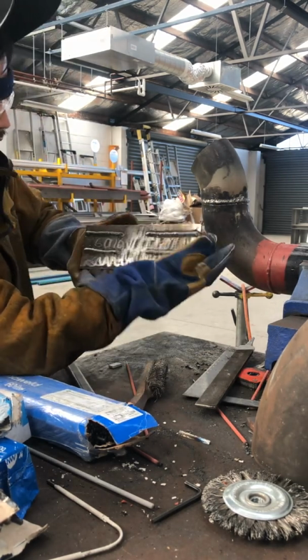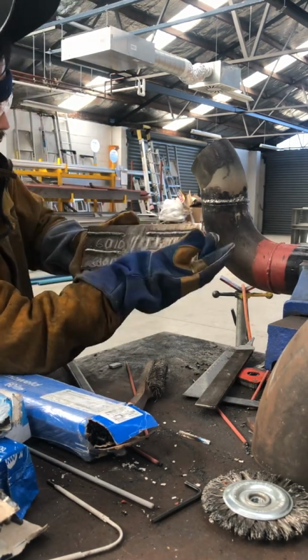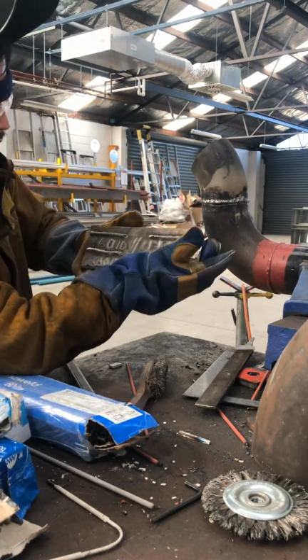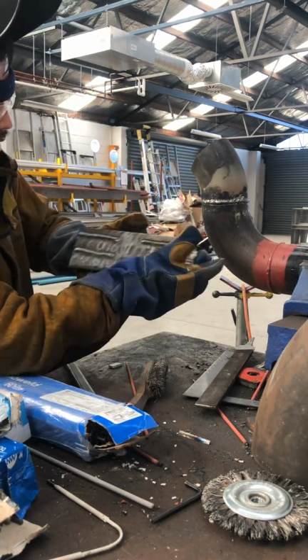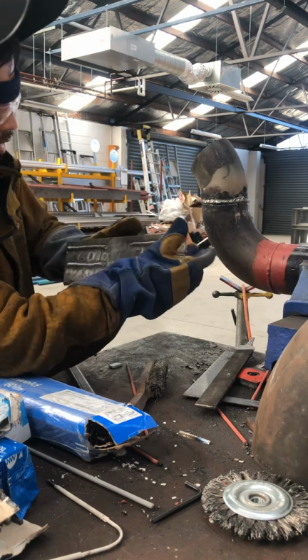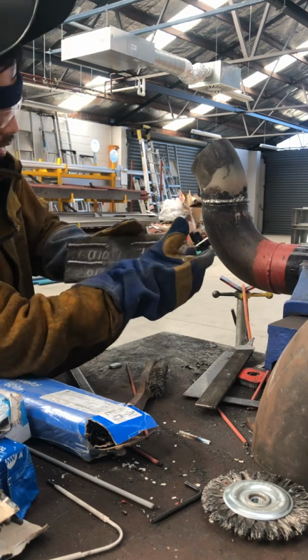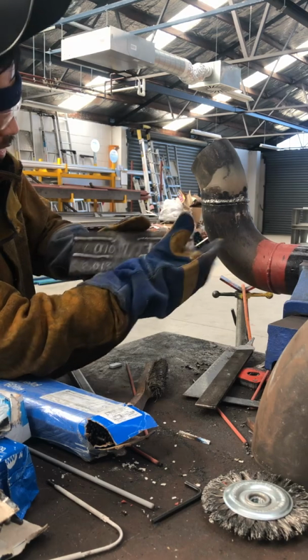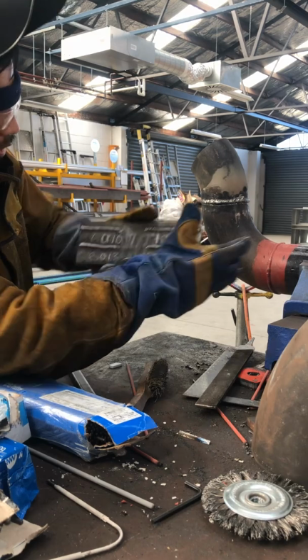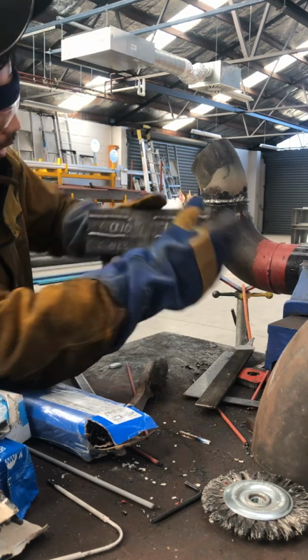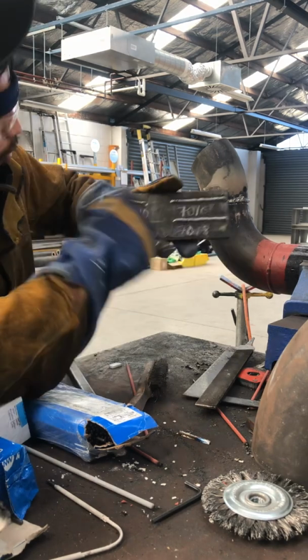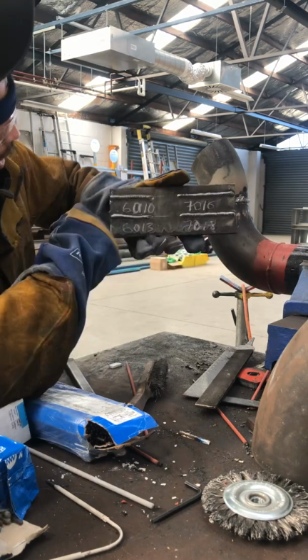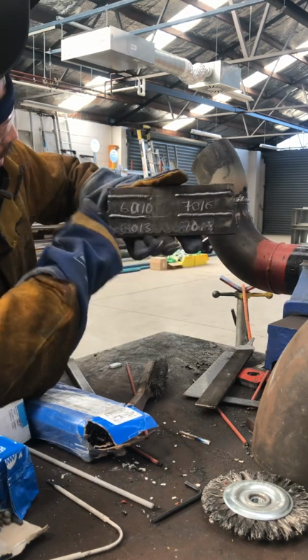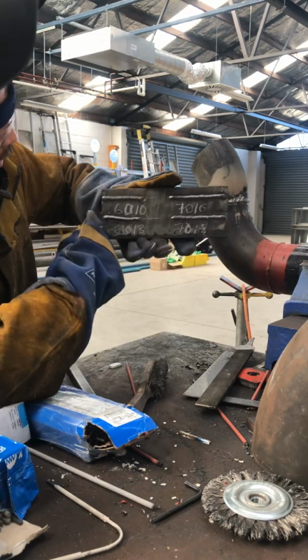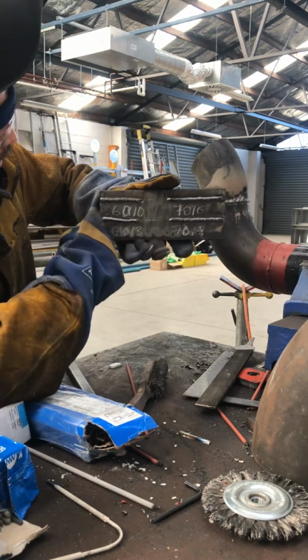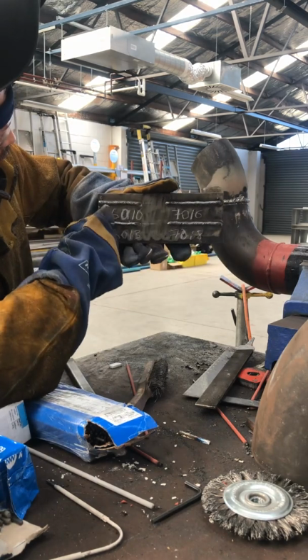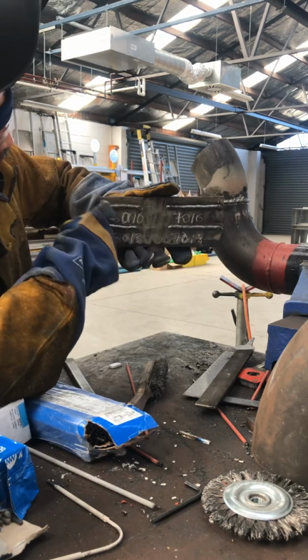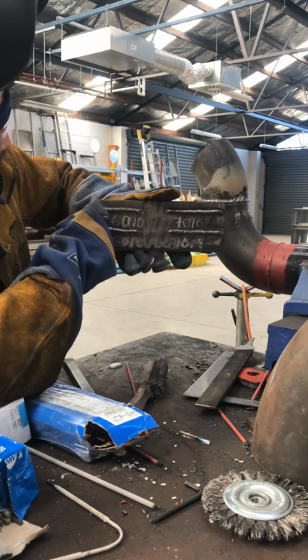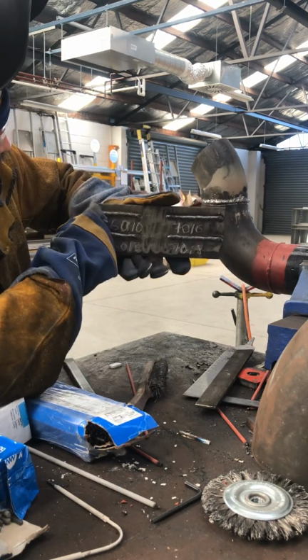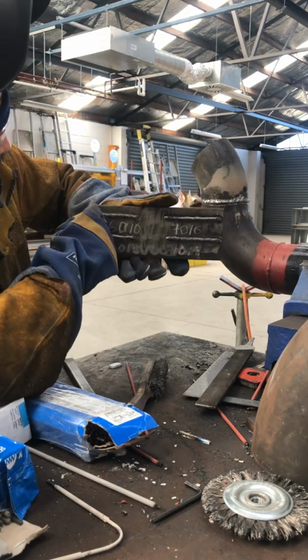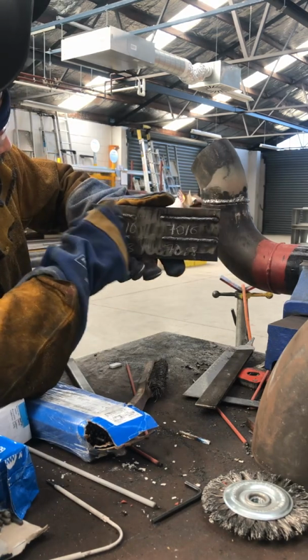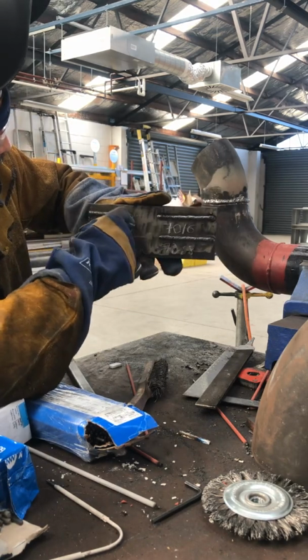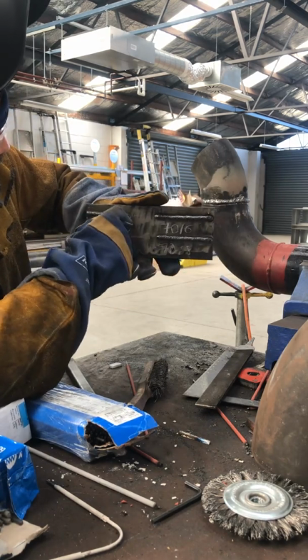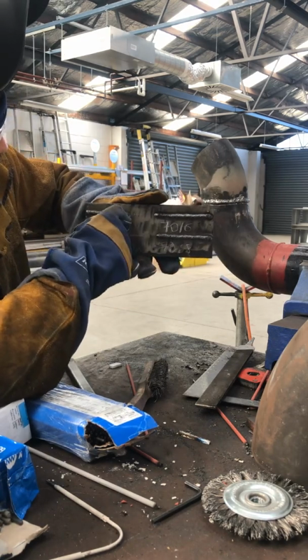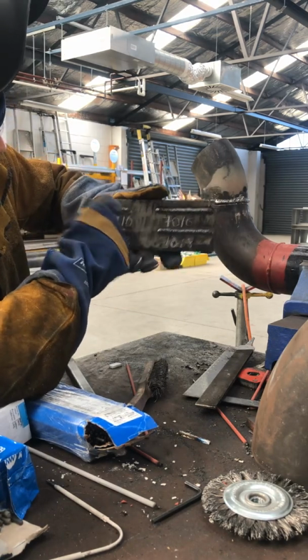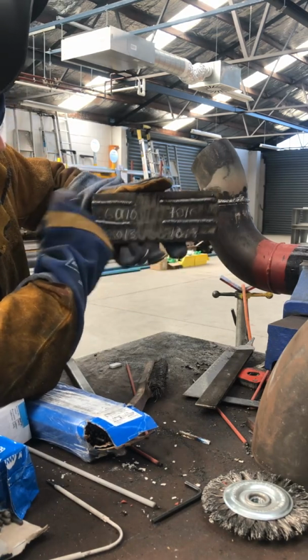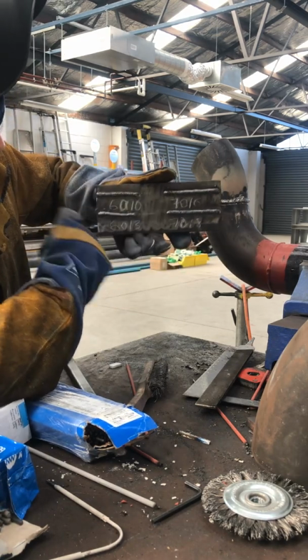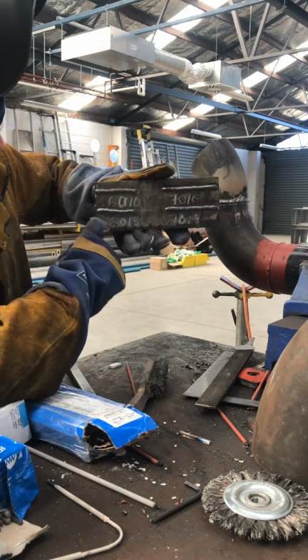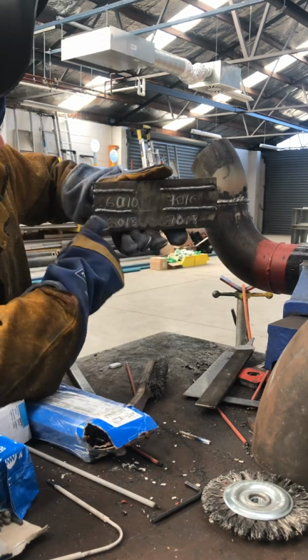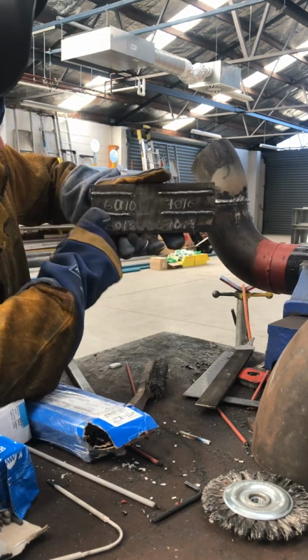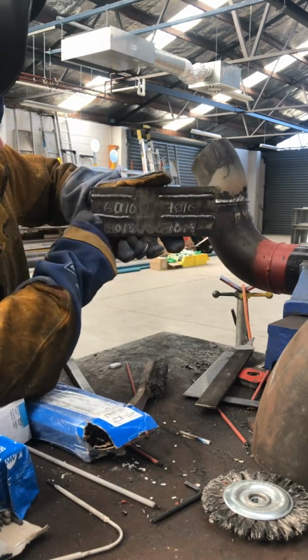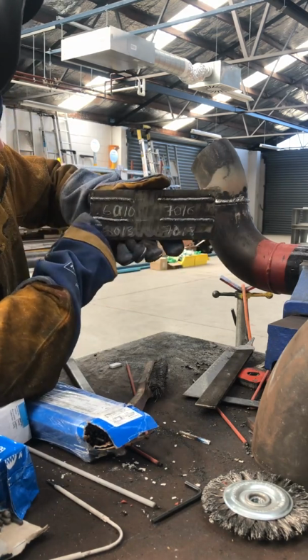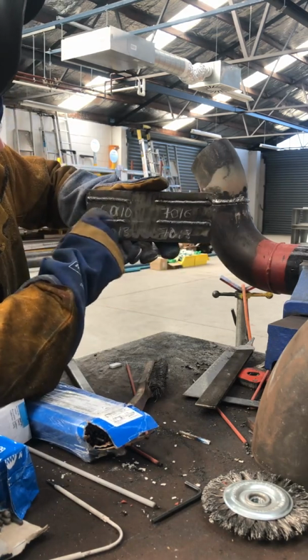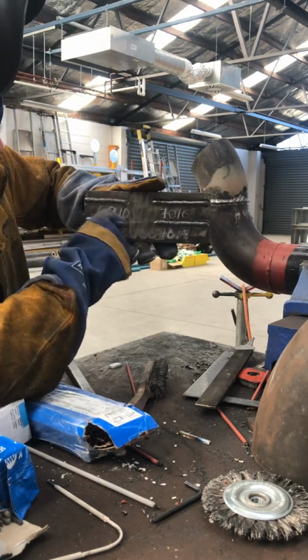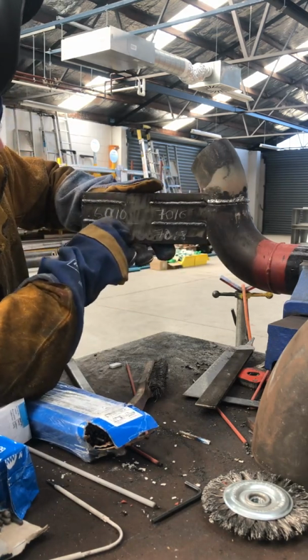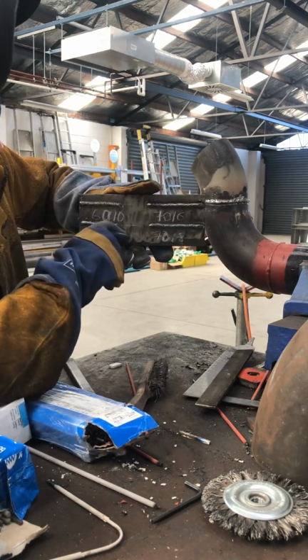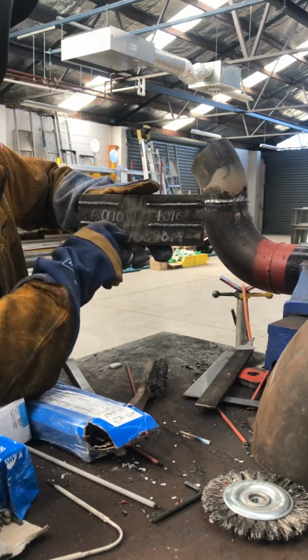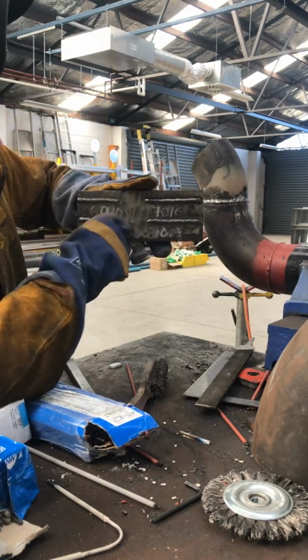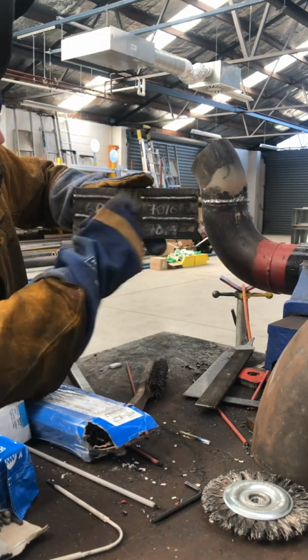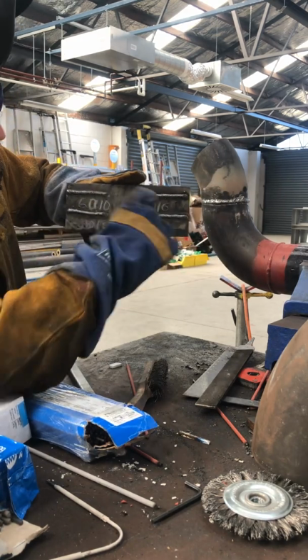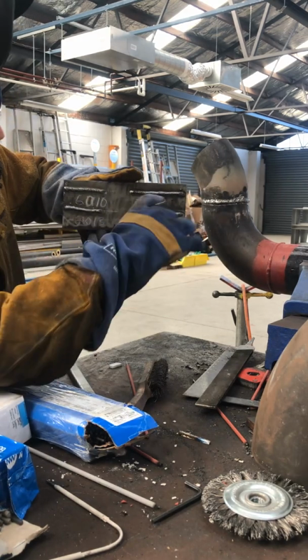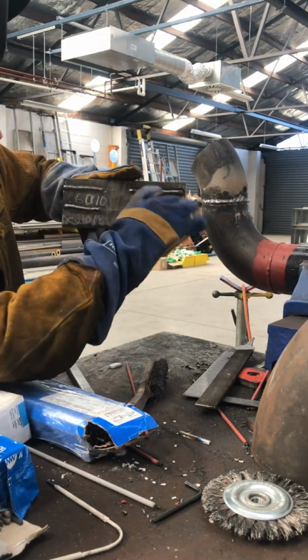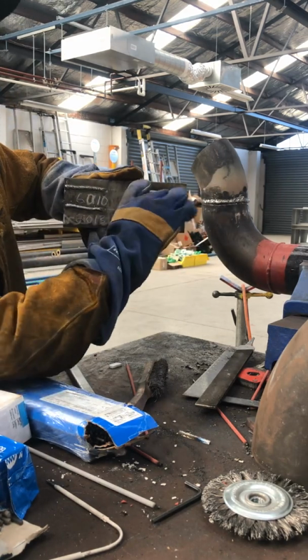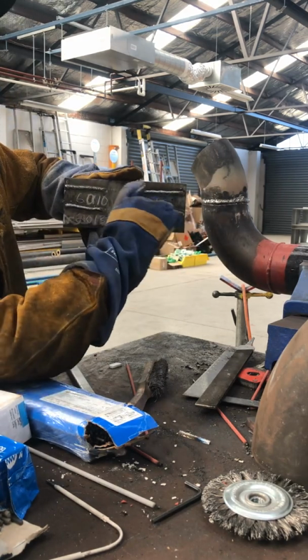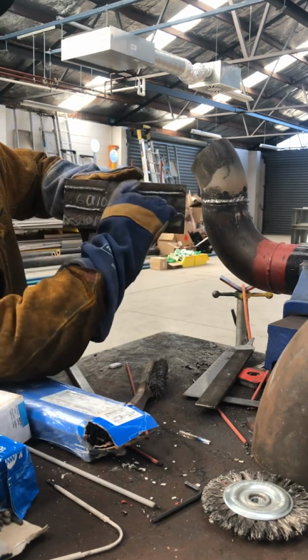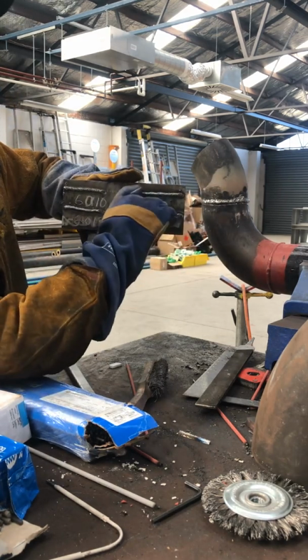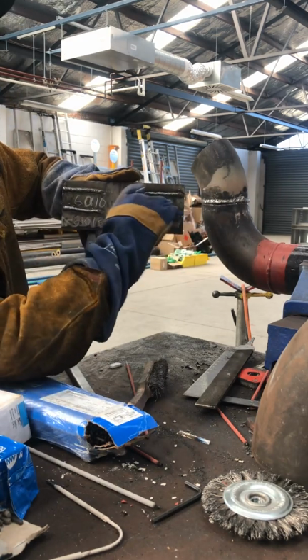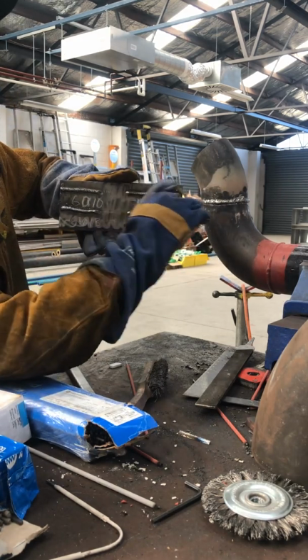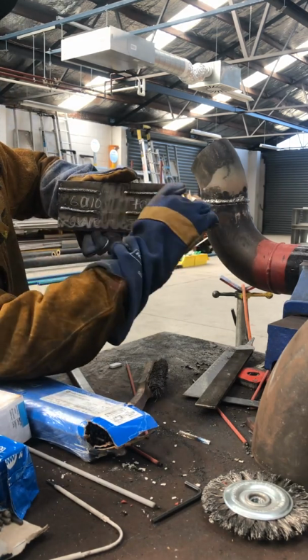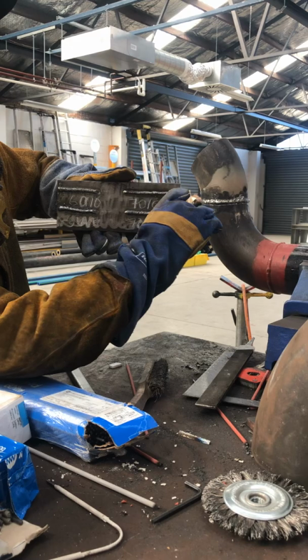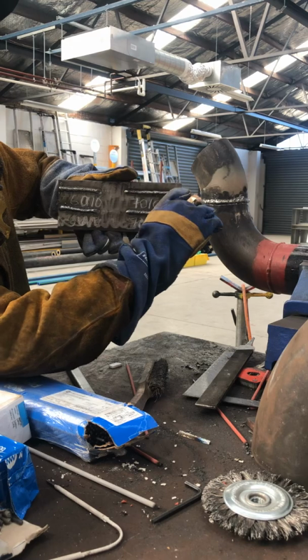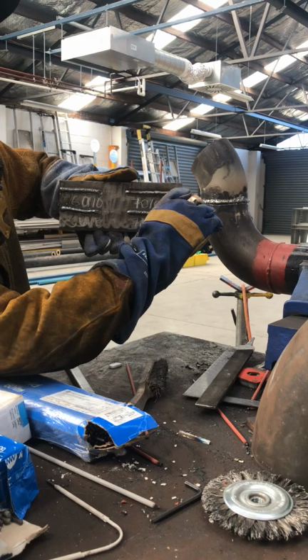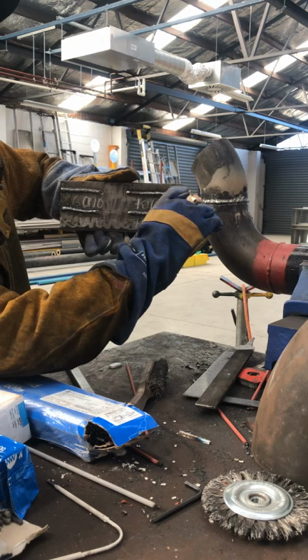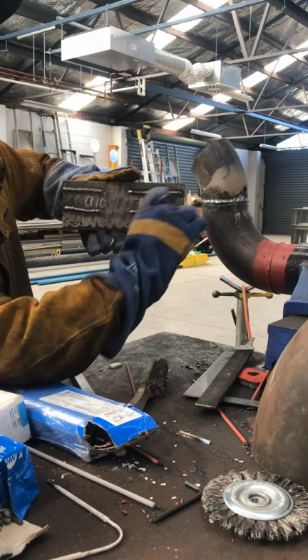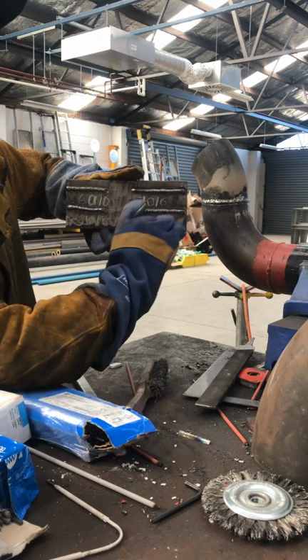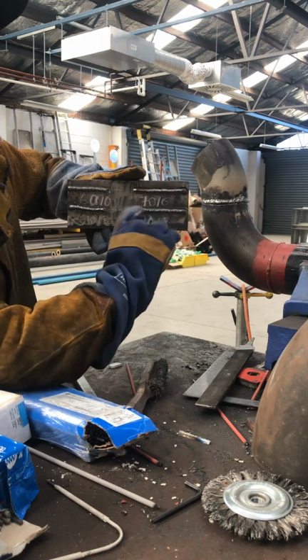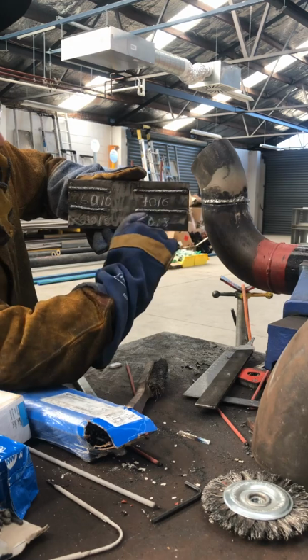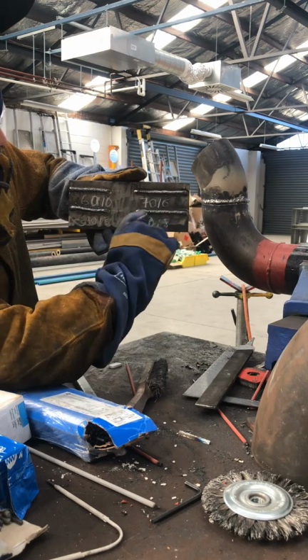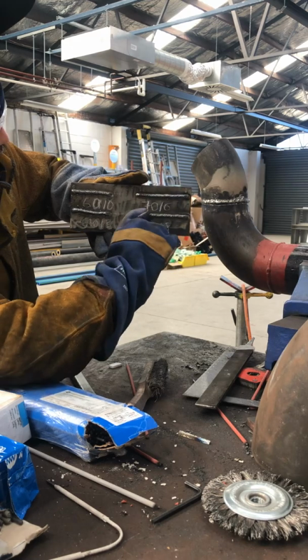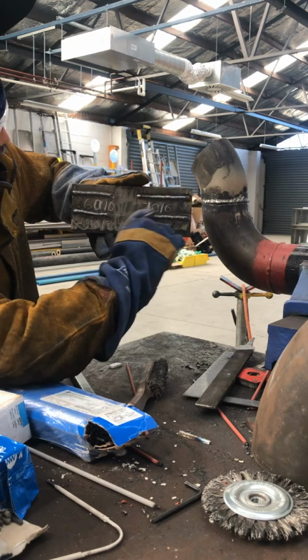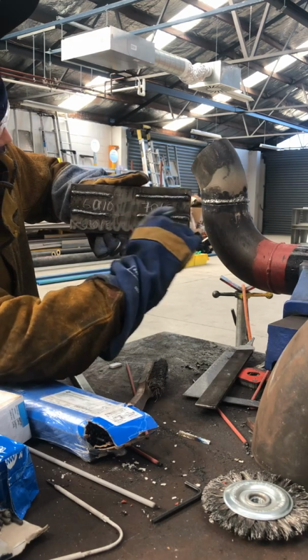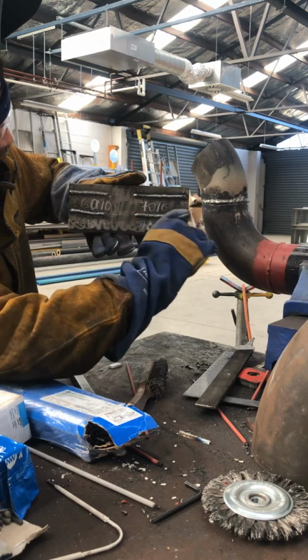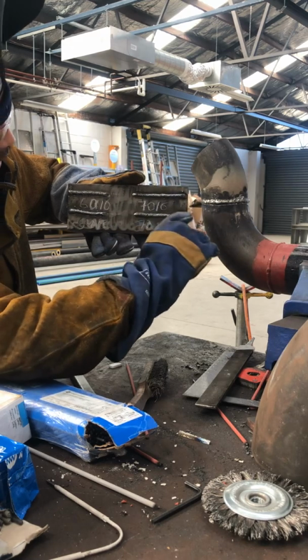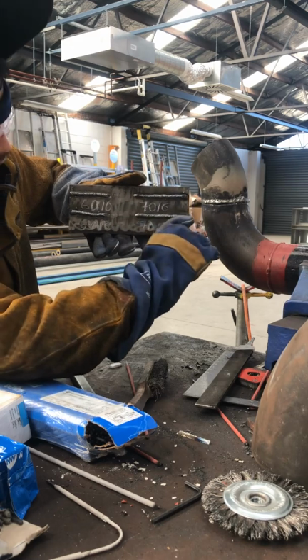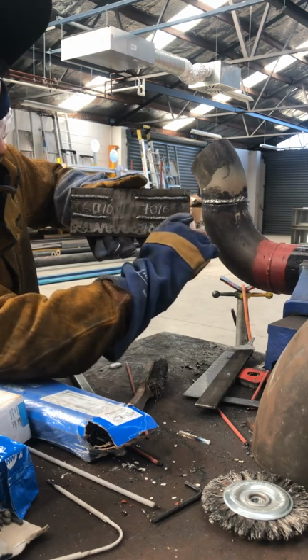So this one — 6010, 6013, 7016, 7018 — let's look at the results.